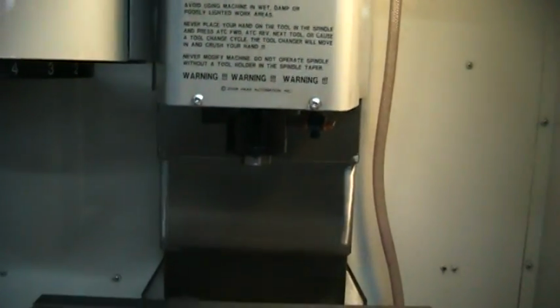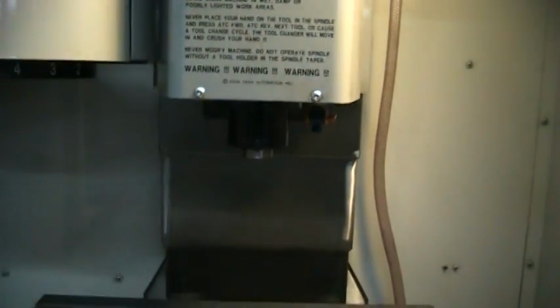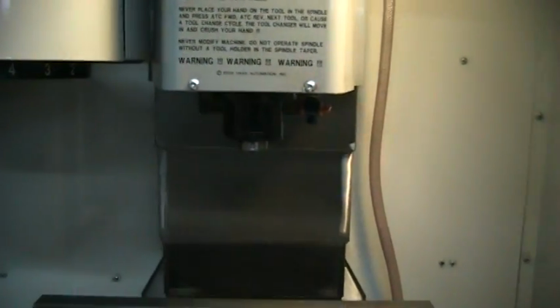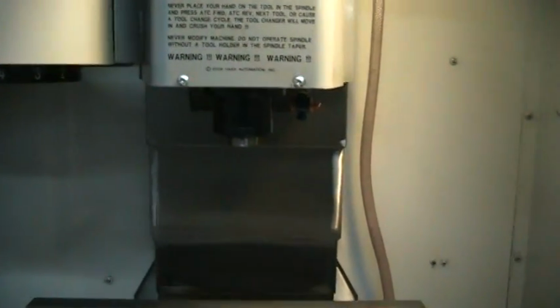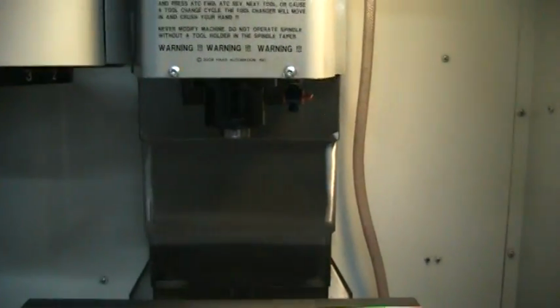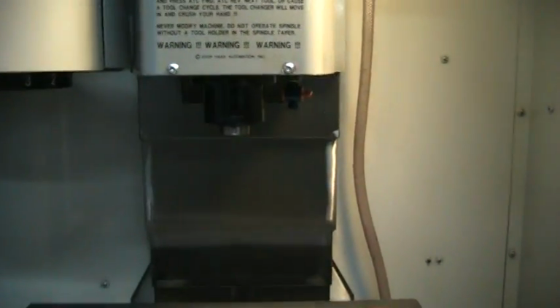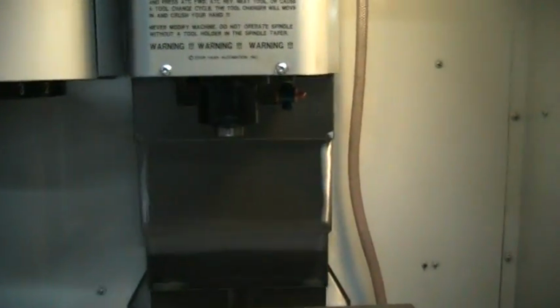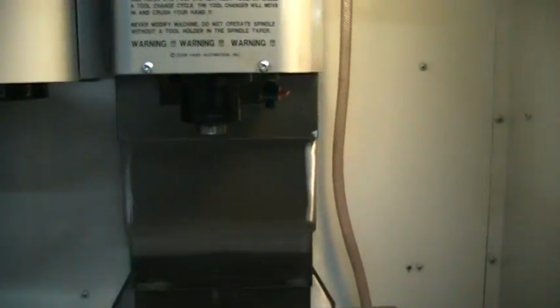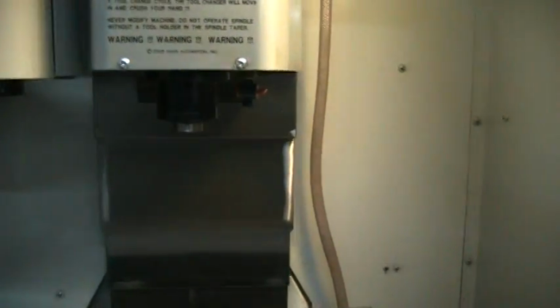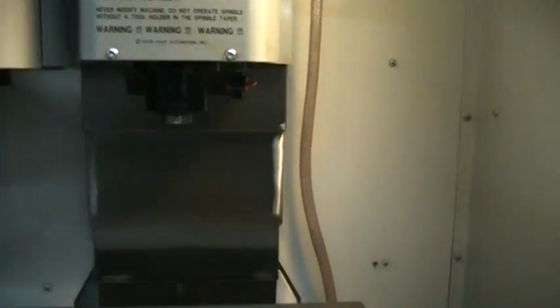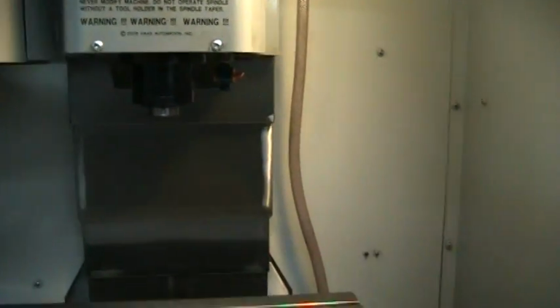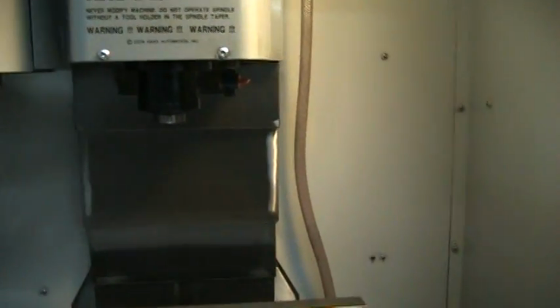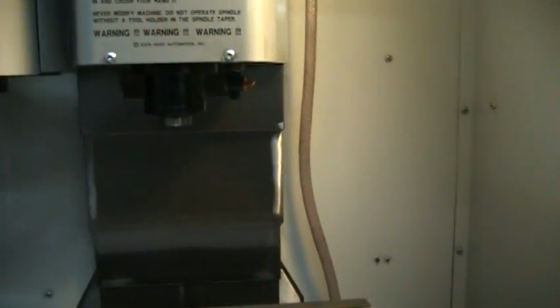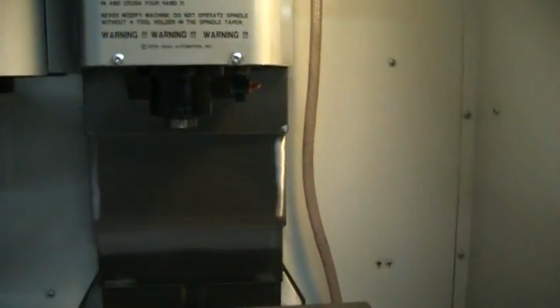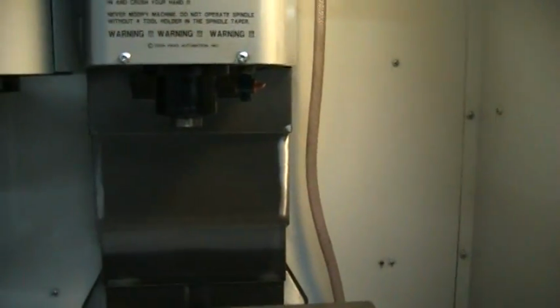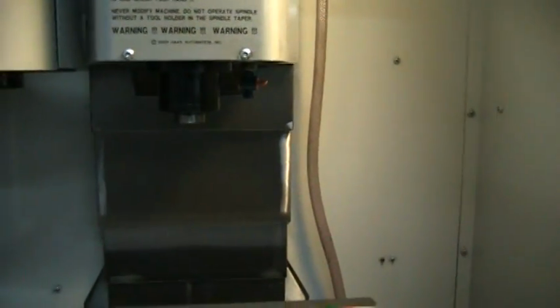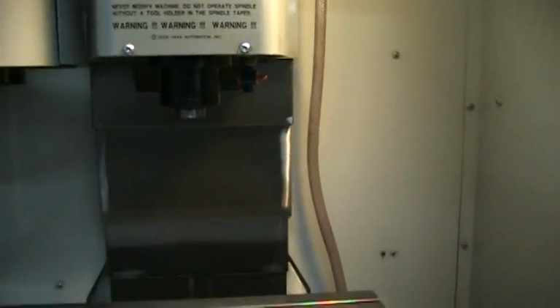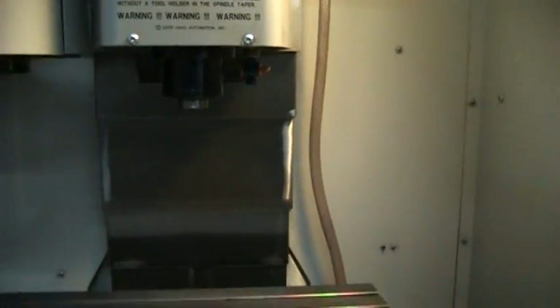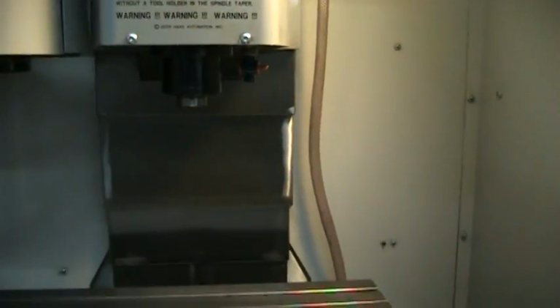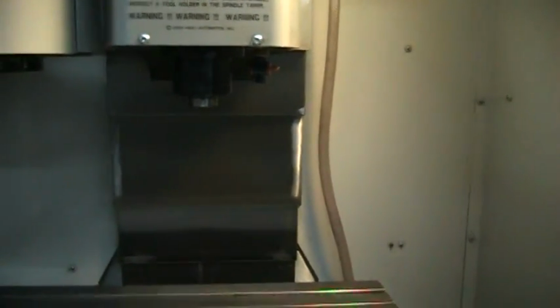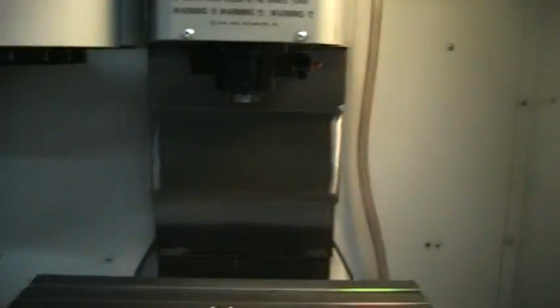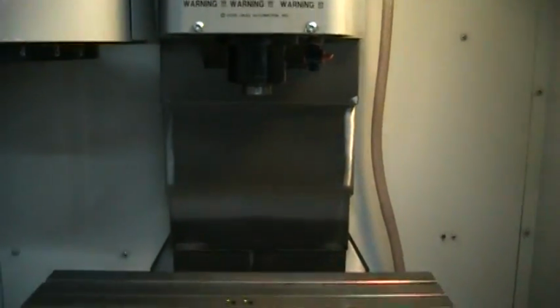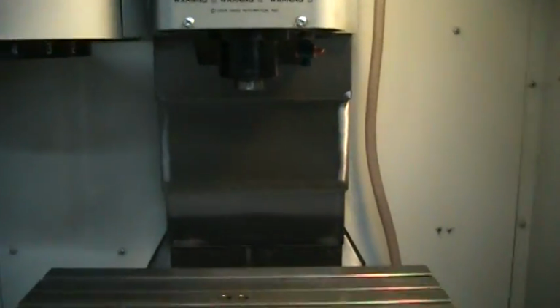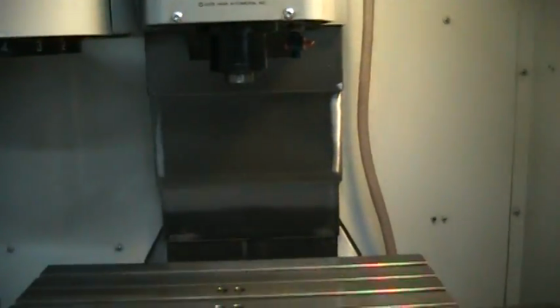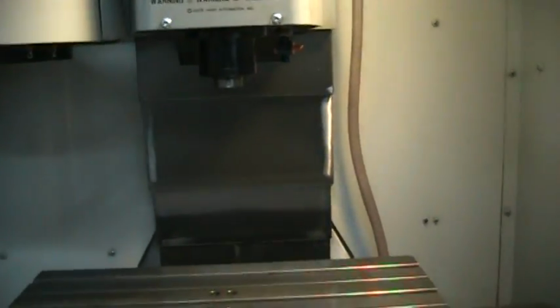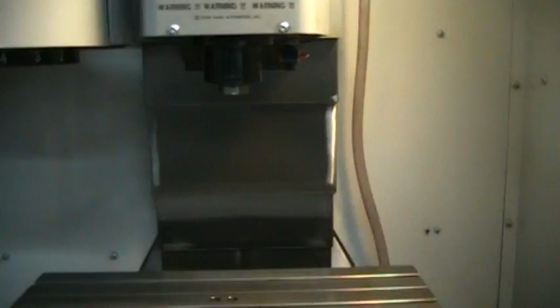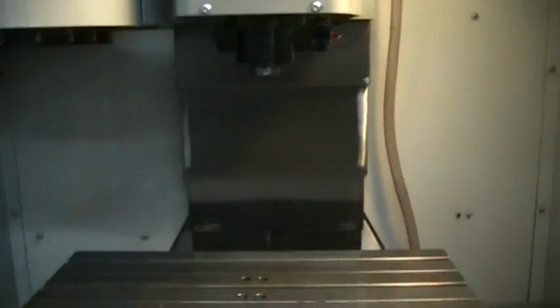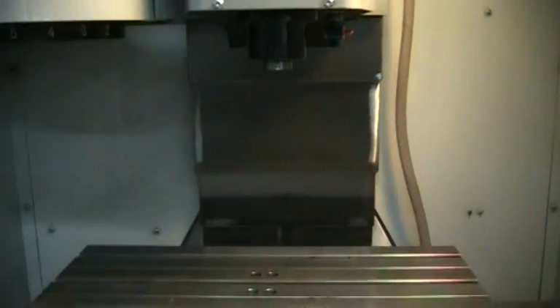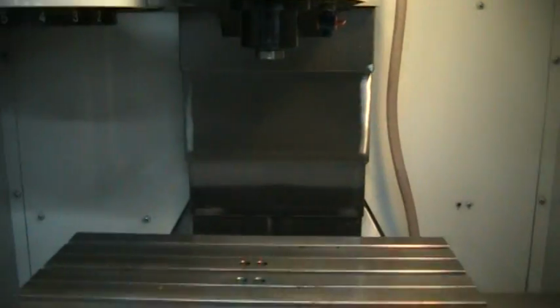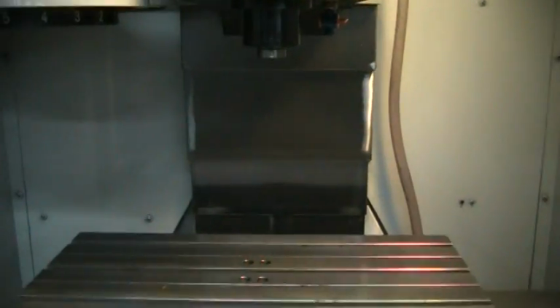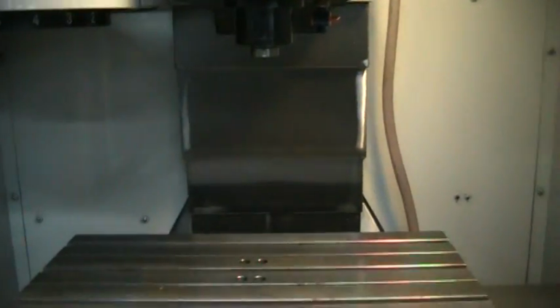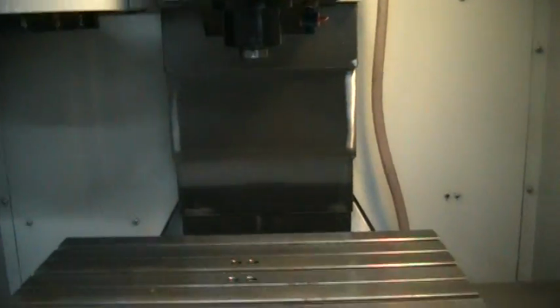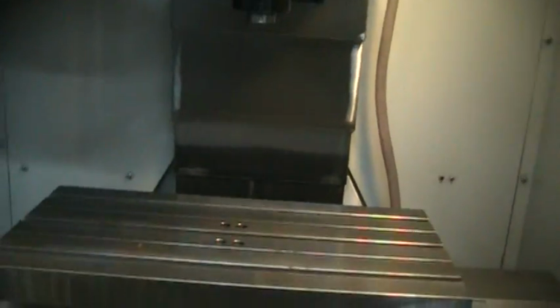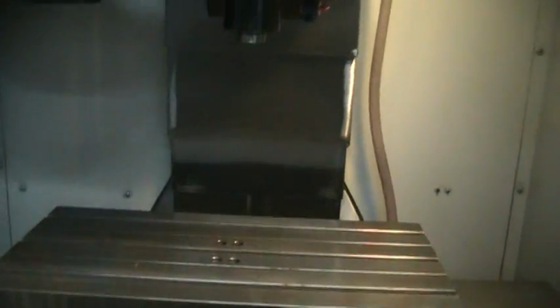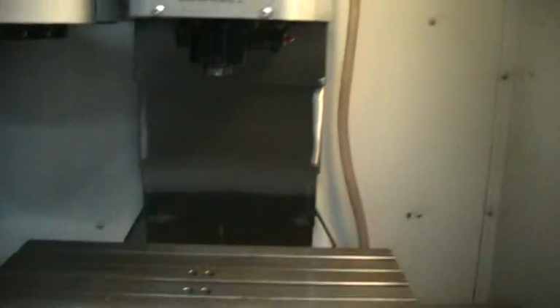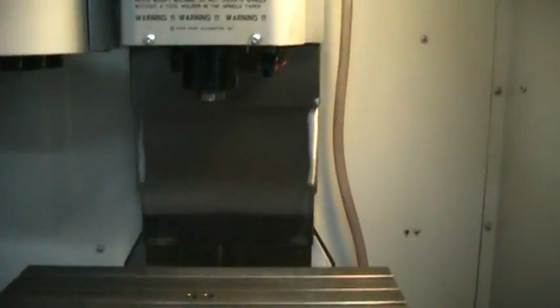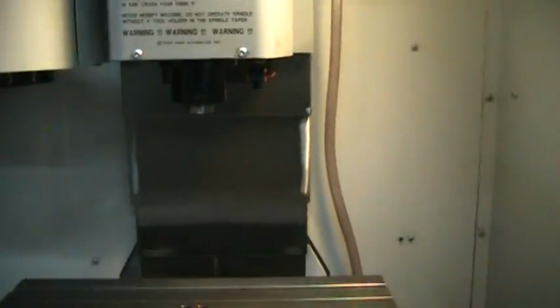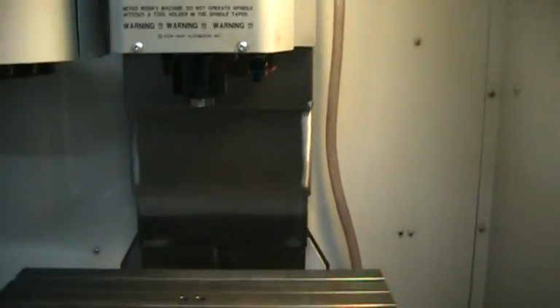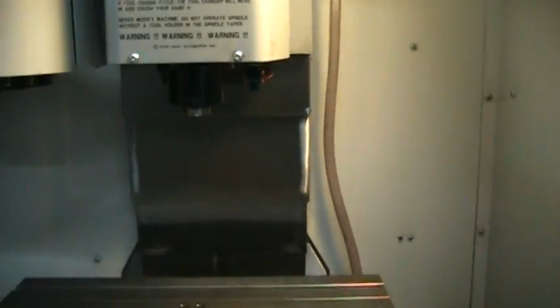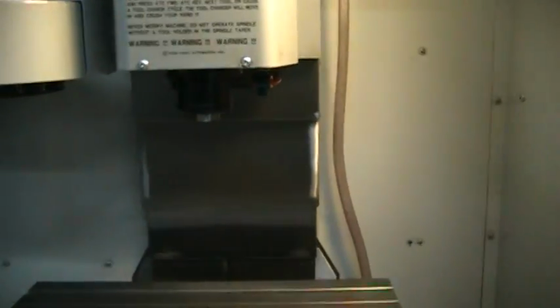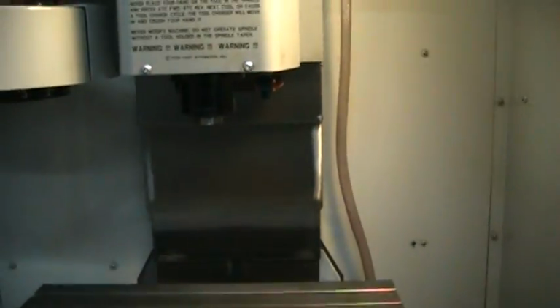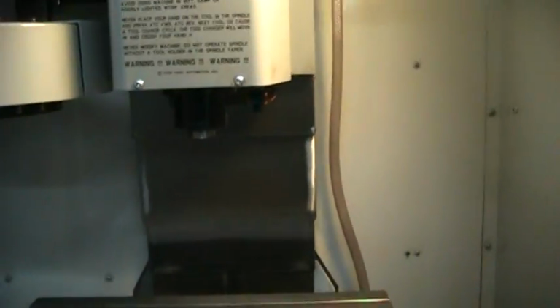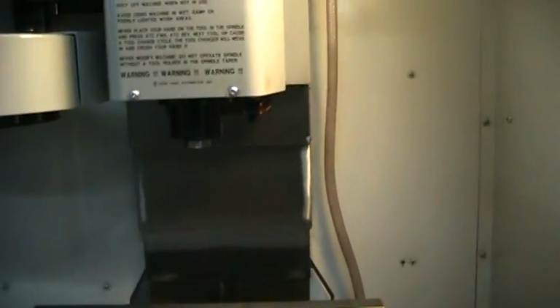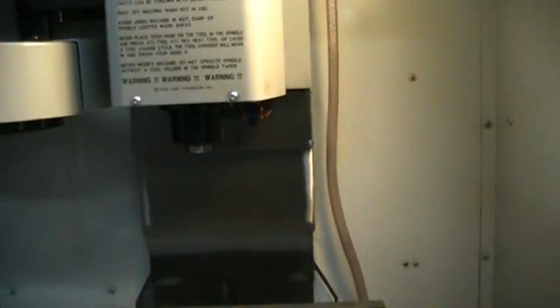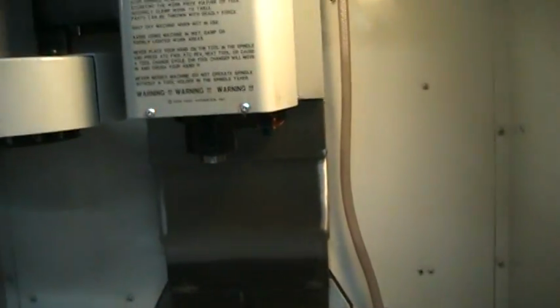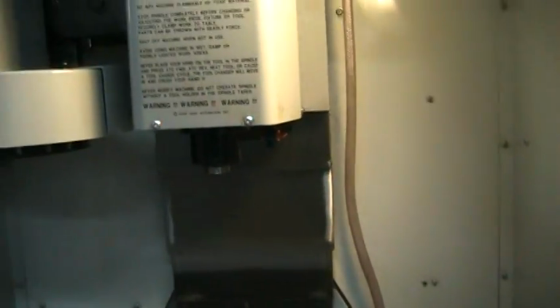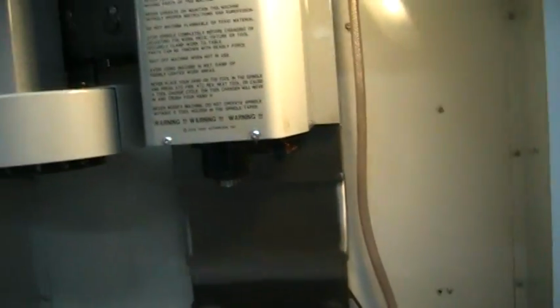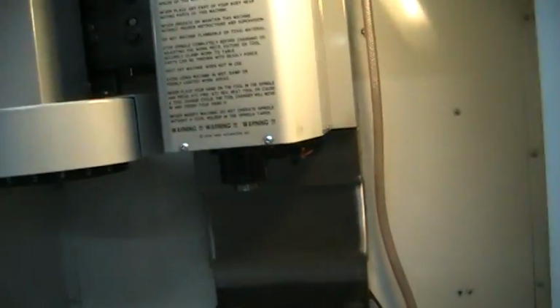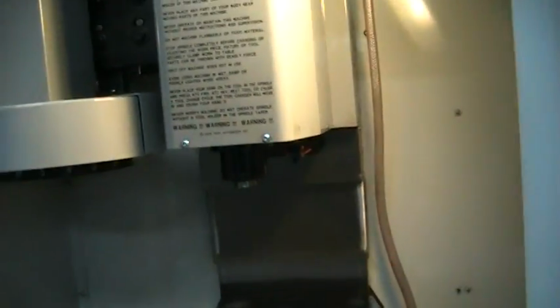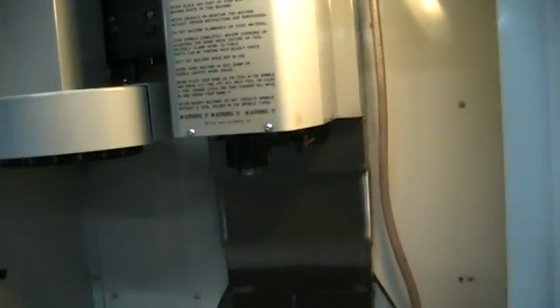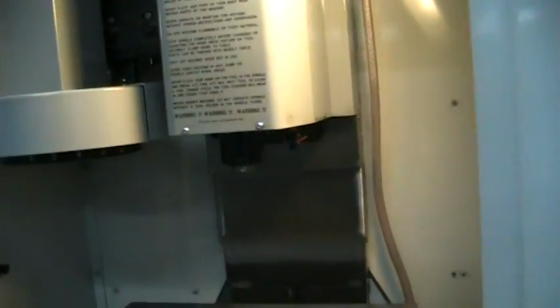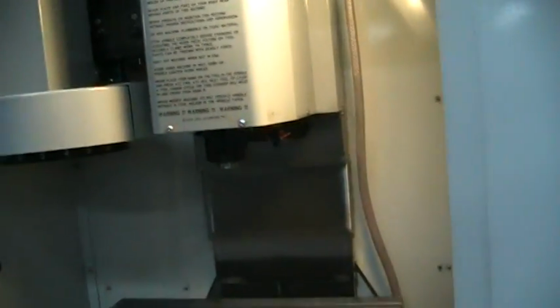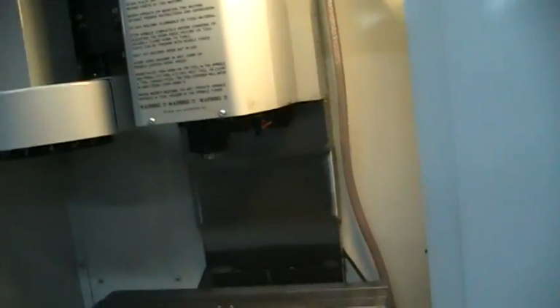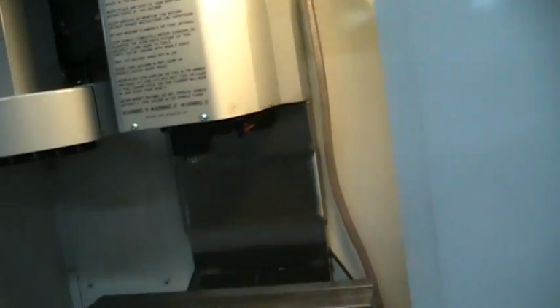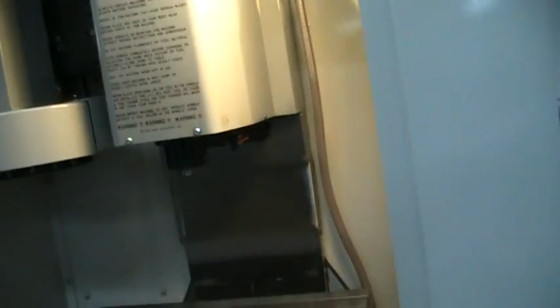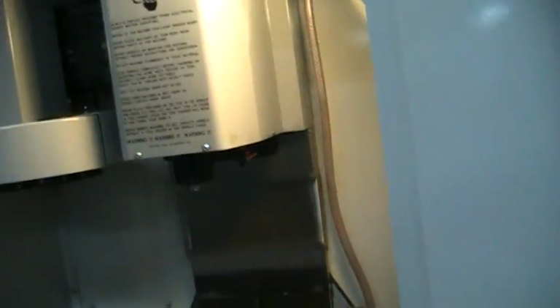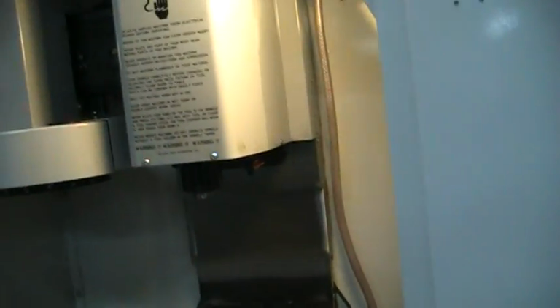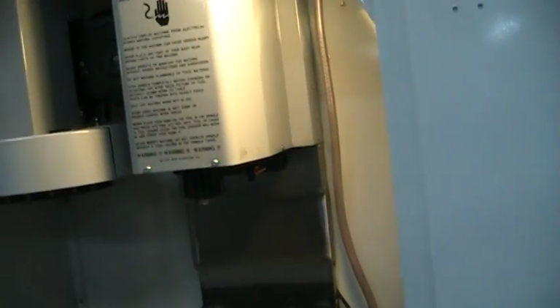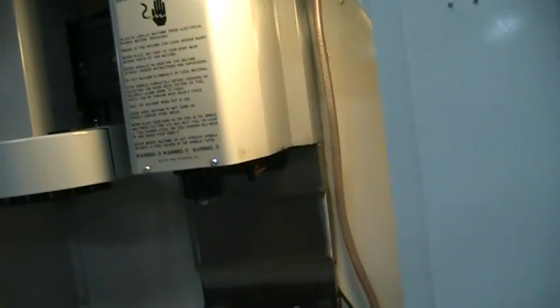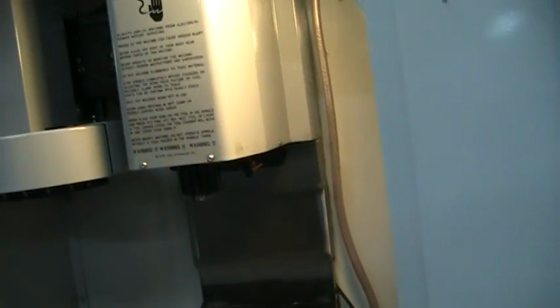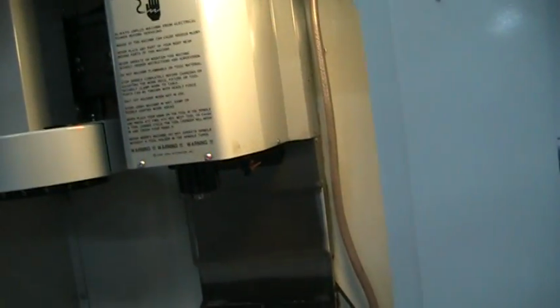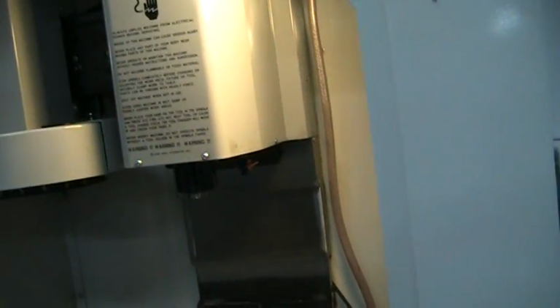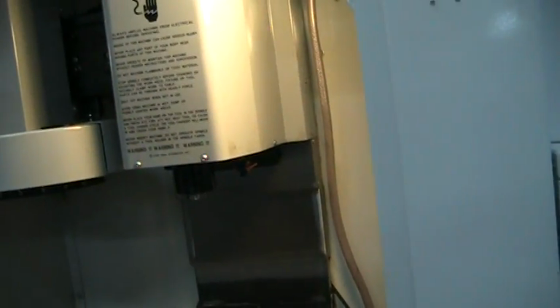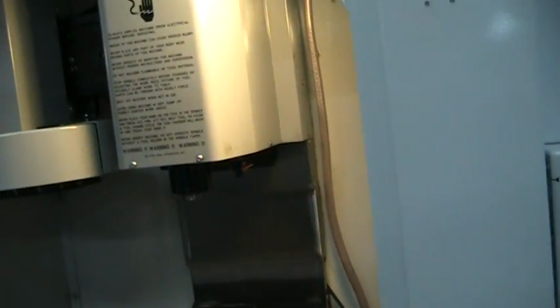This machine is very quiet and very clean. Right now I'm going to go ahead and simulate a tool change.